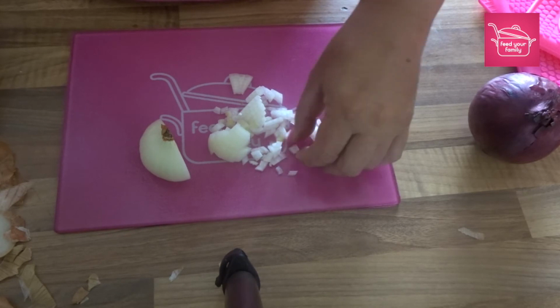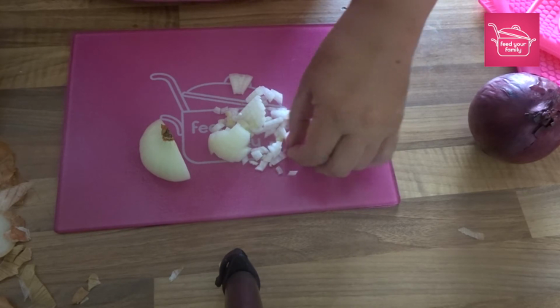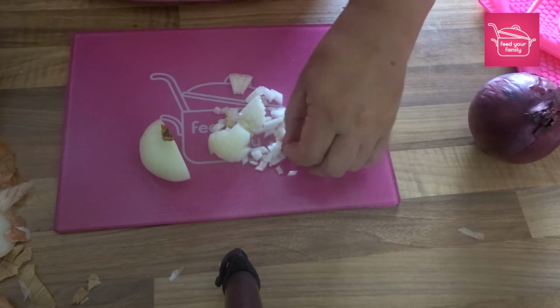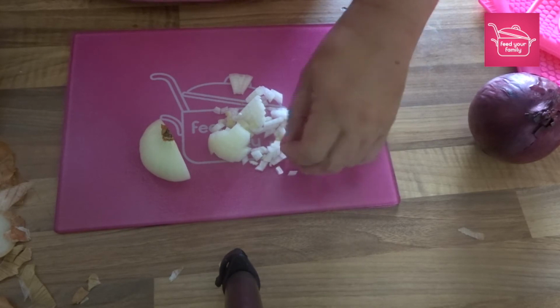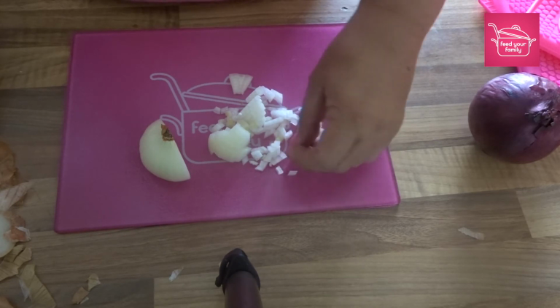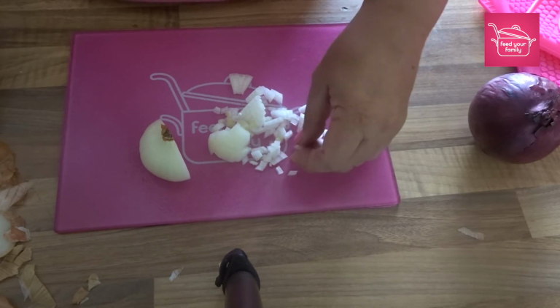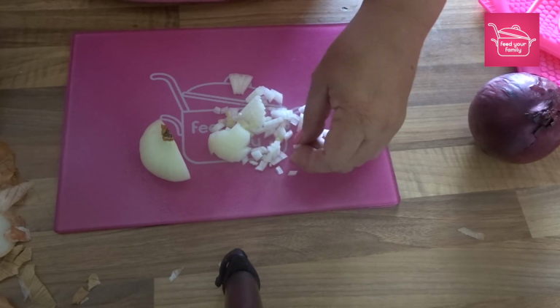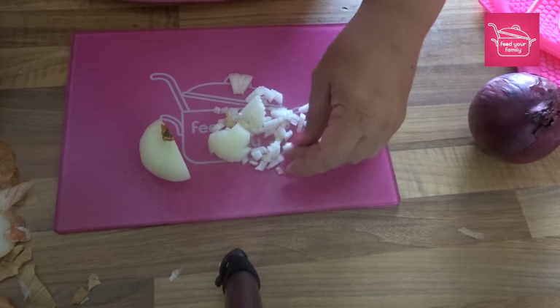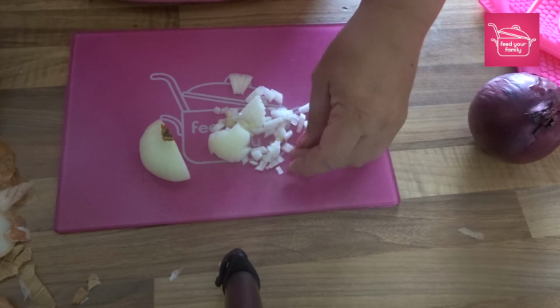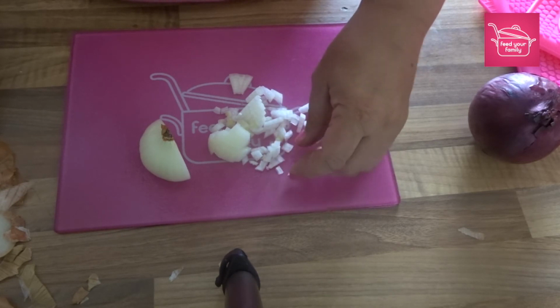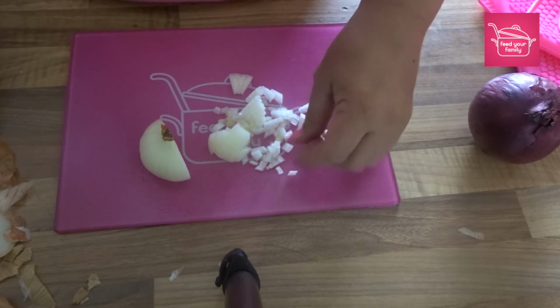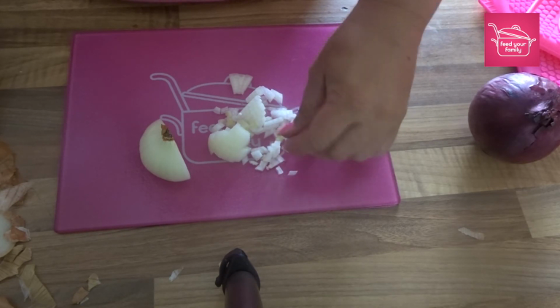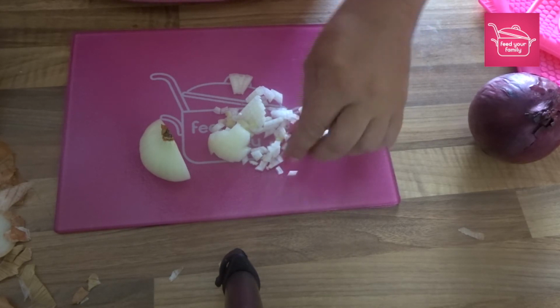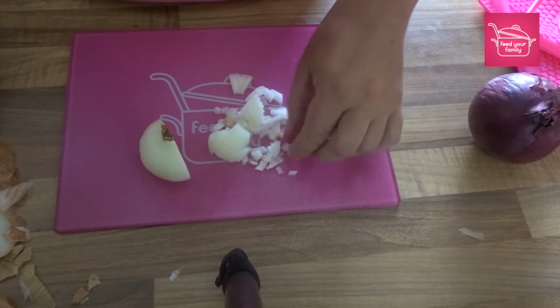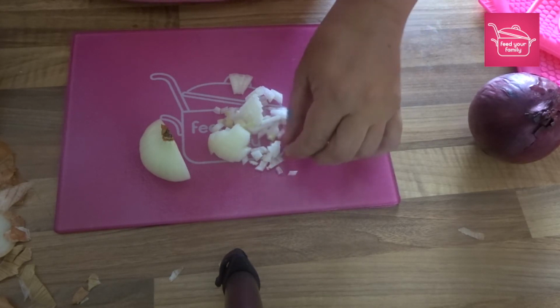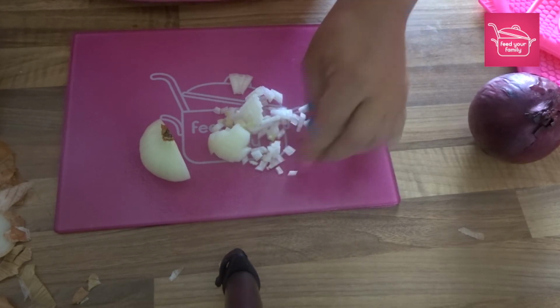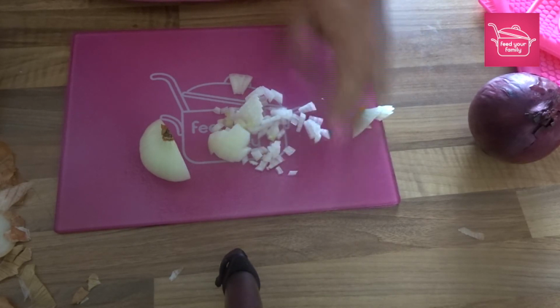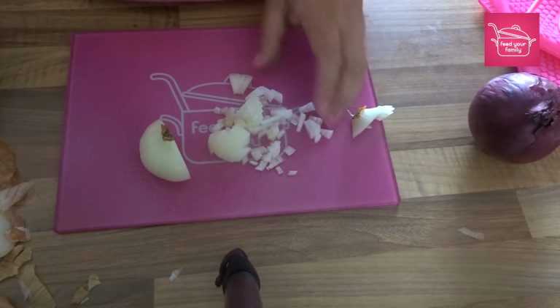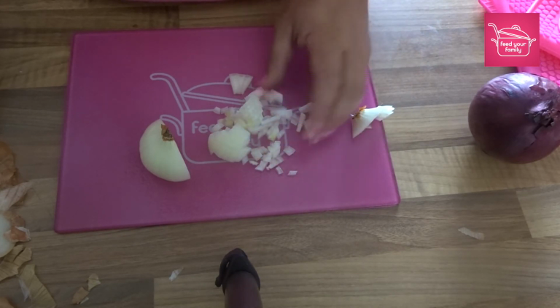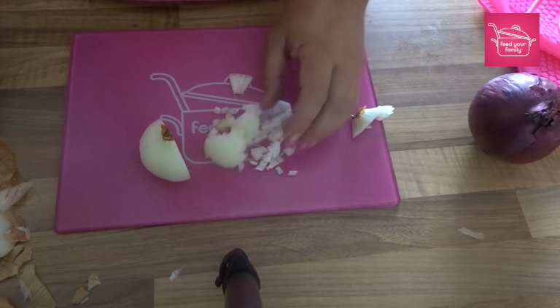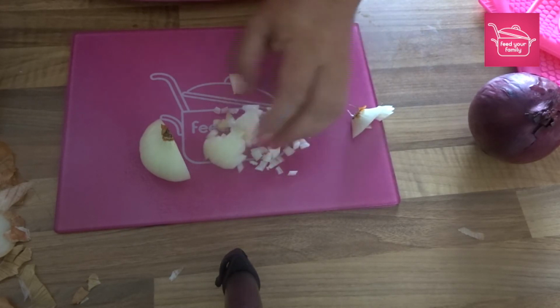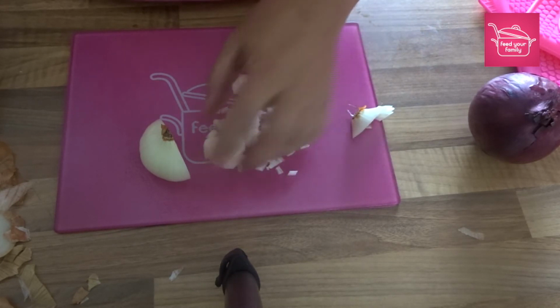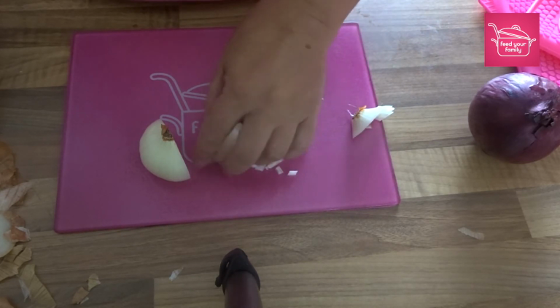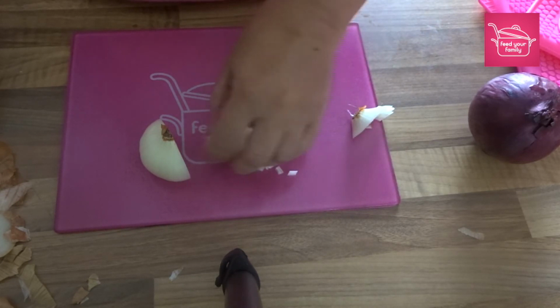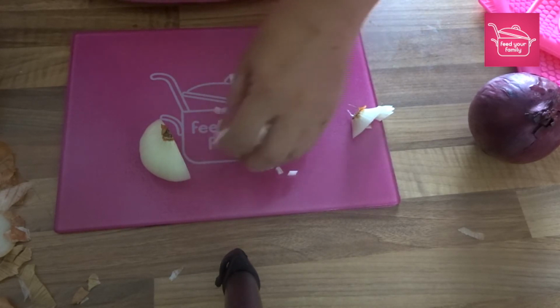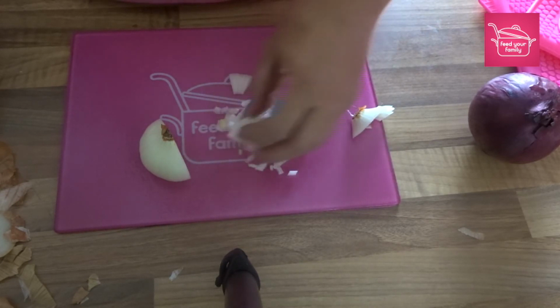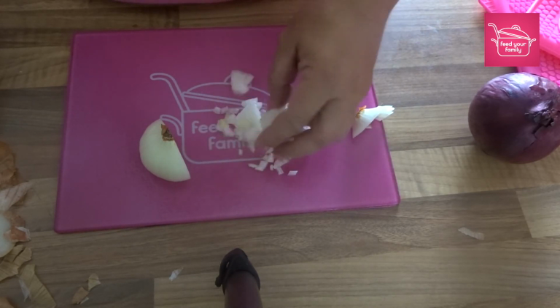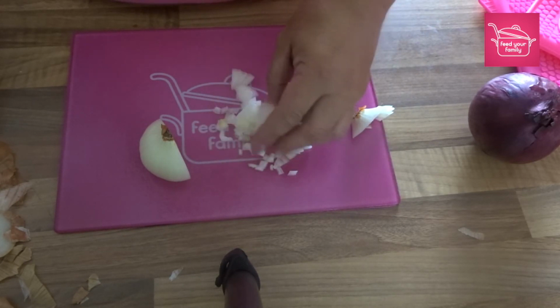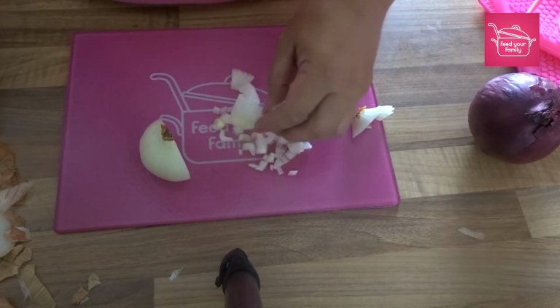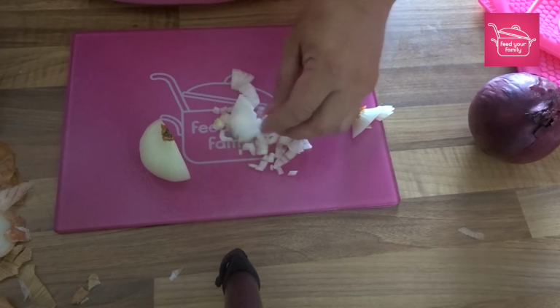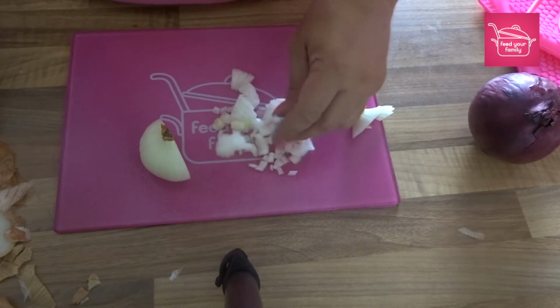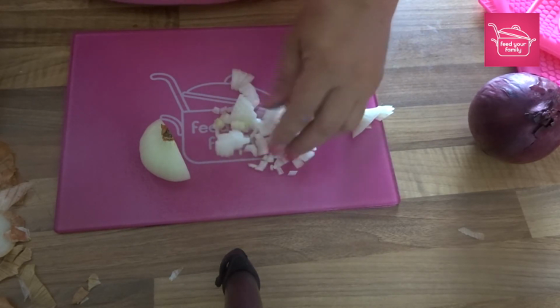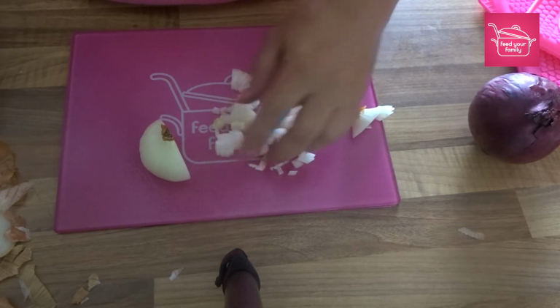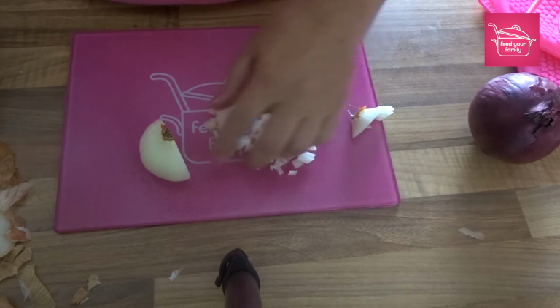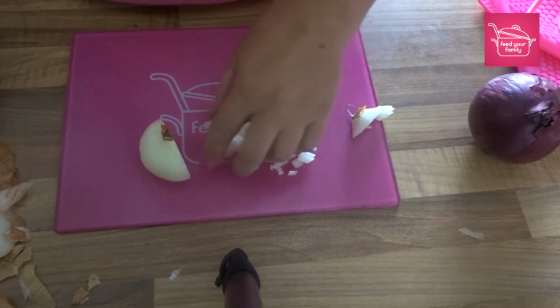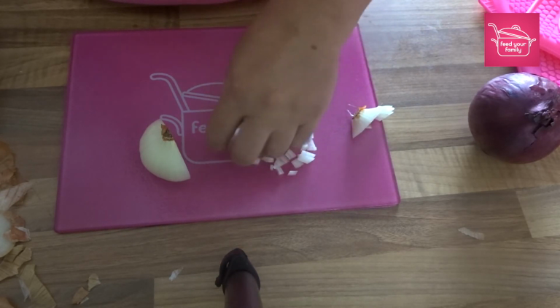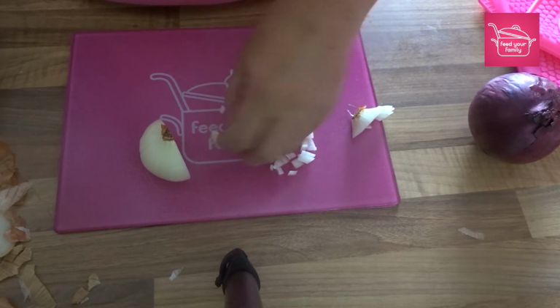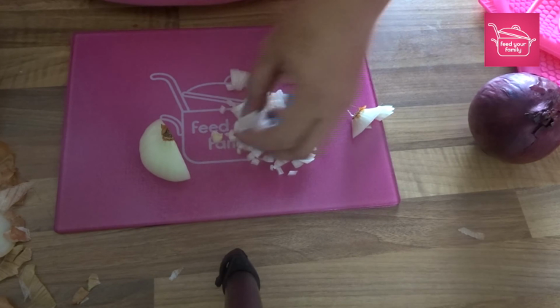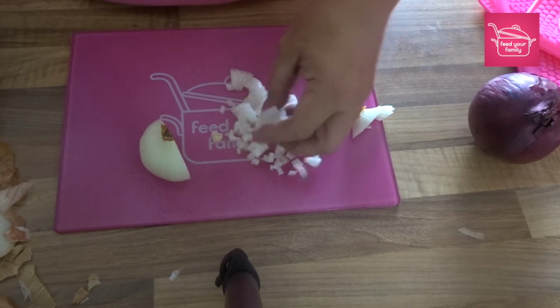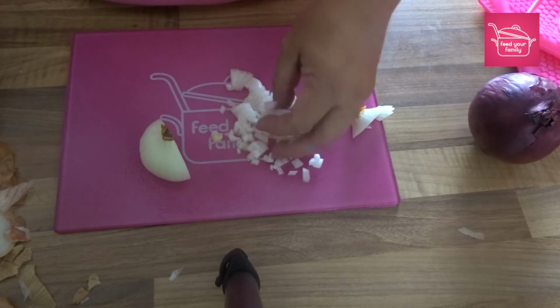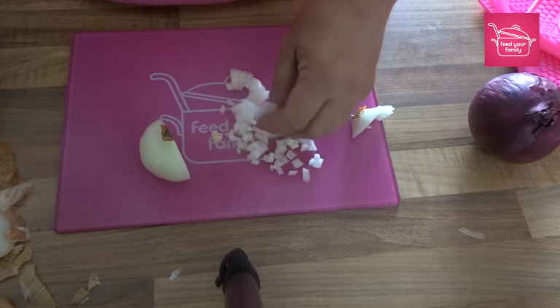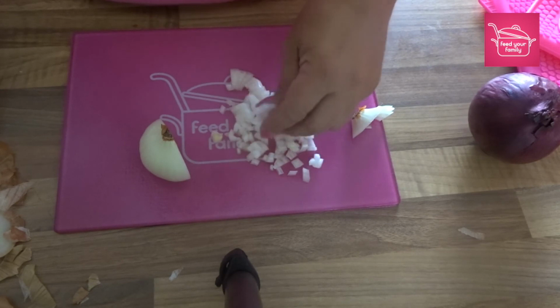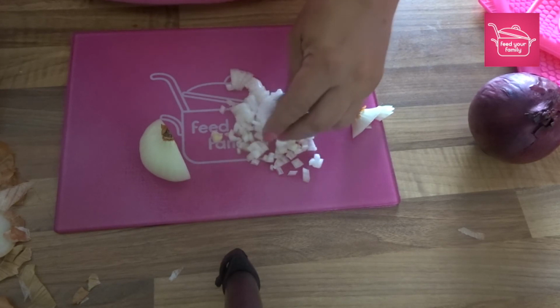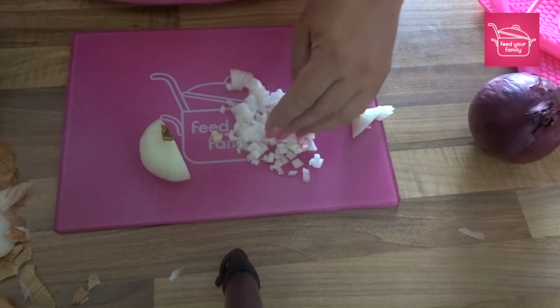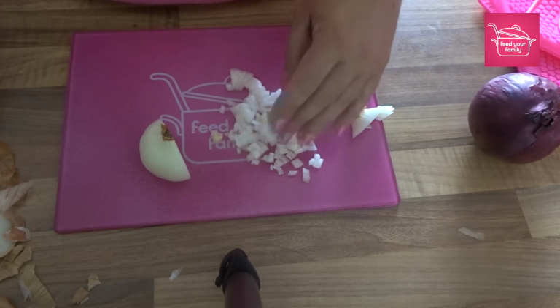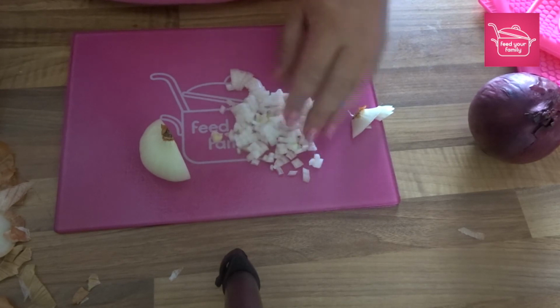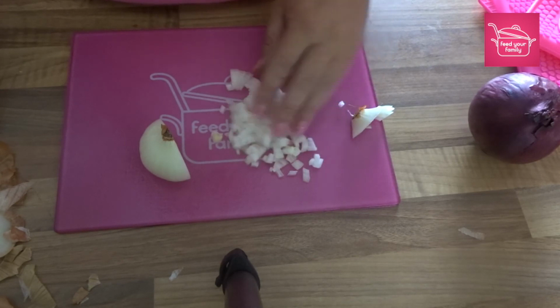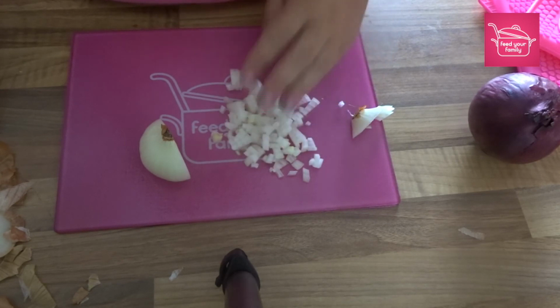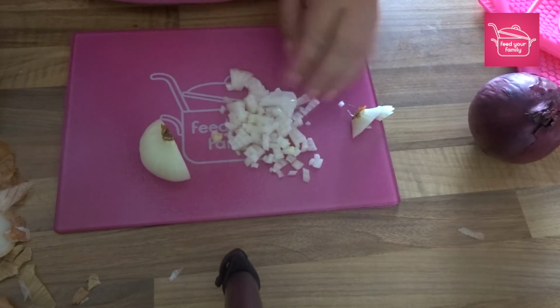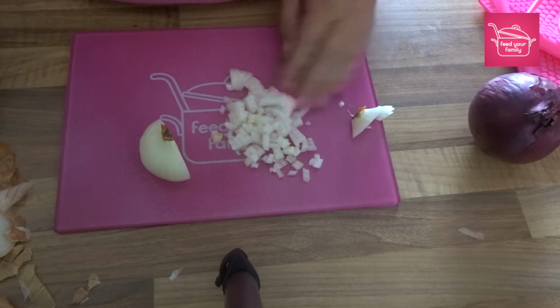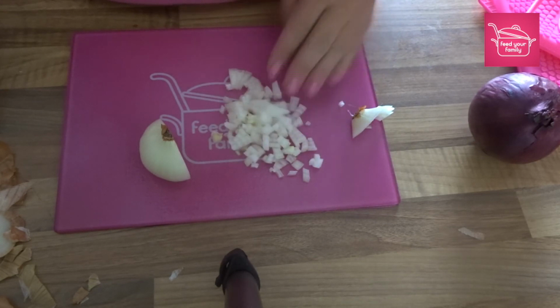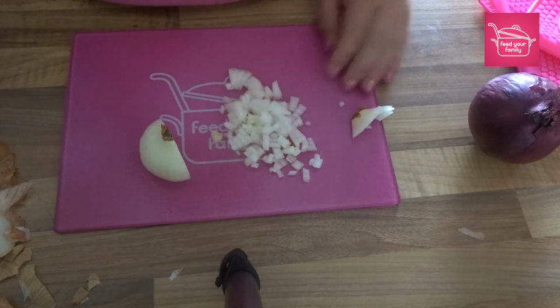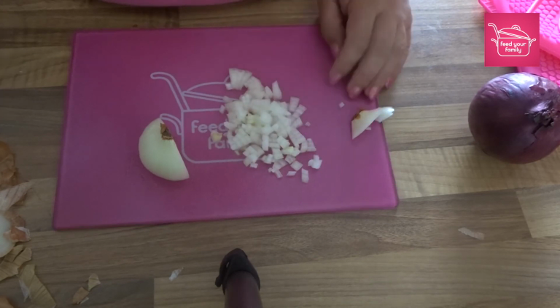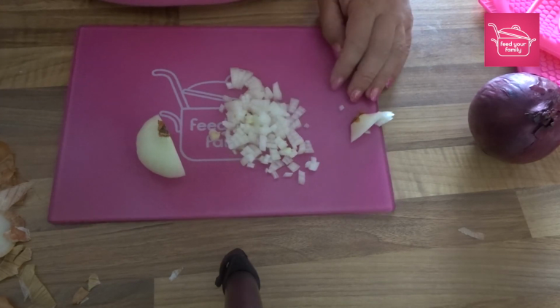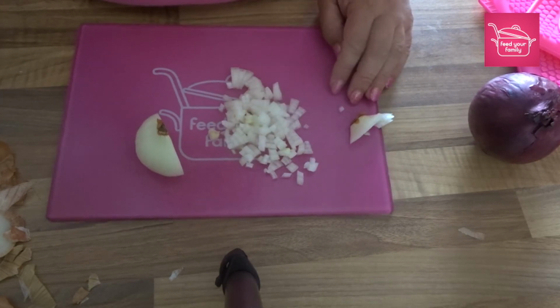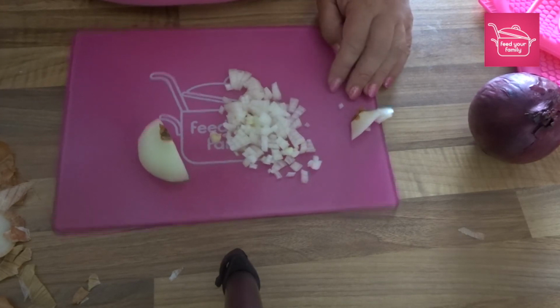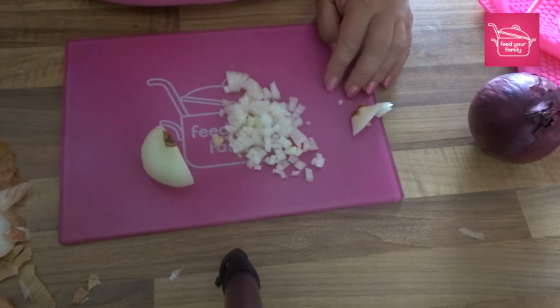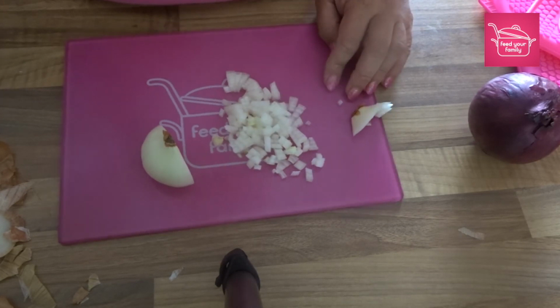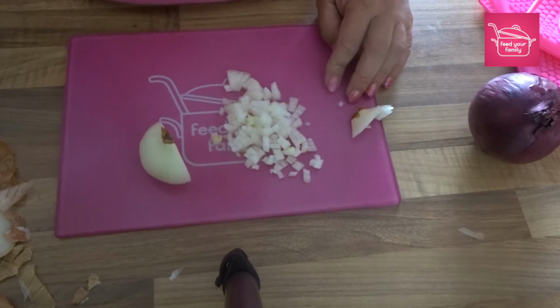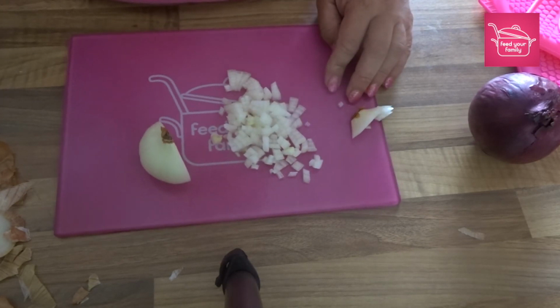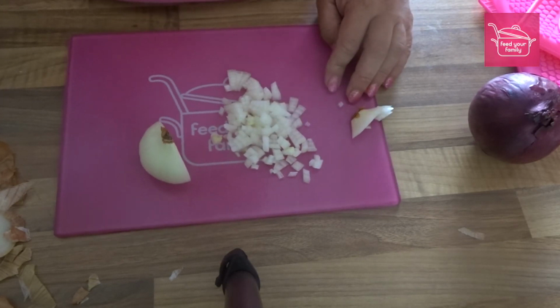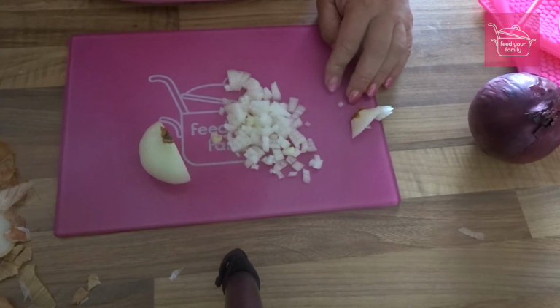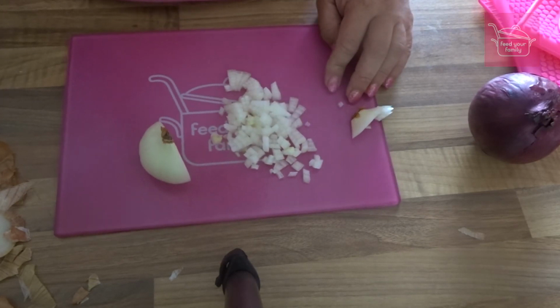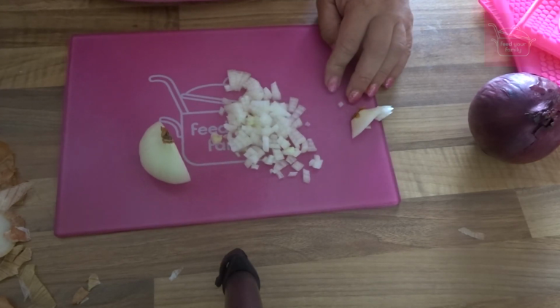You can of course go thicker than that if you need, but if a recipe calls for a very finely diced onion — that's it.